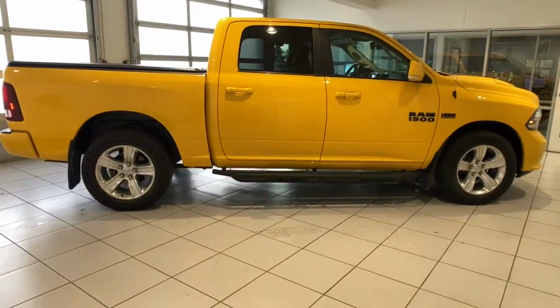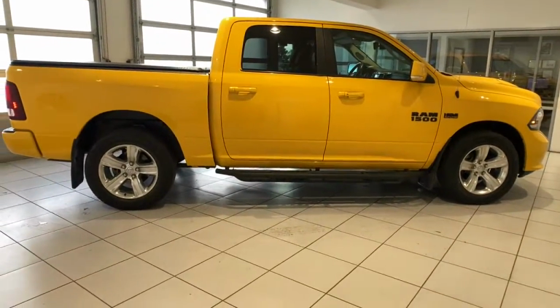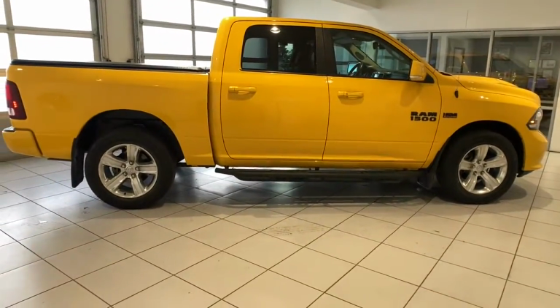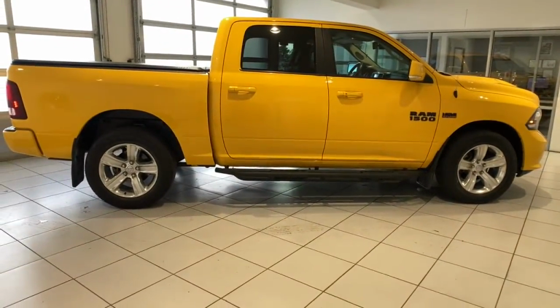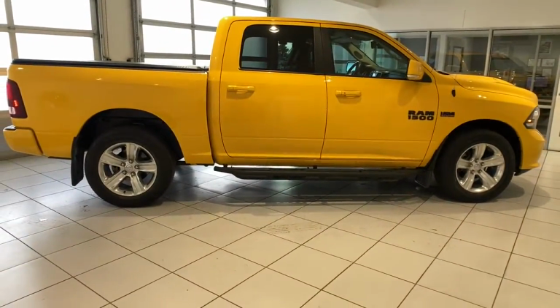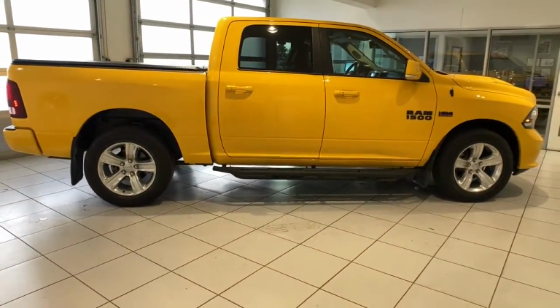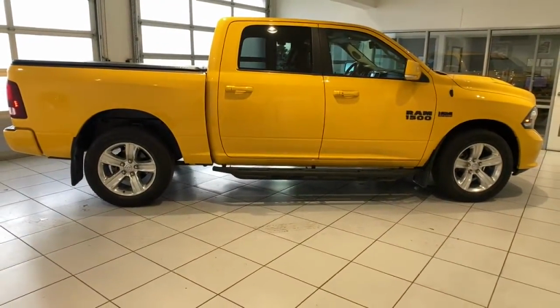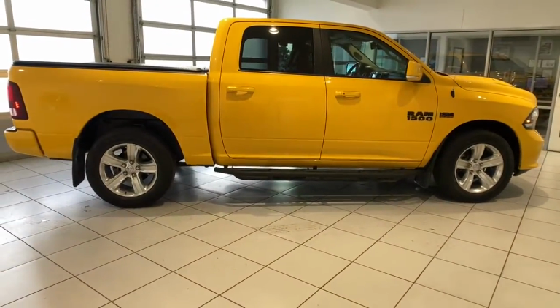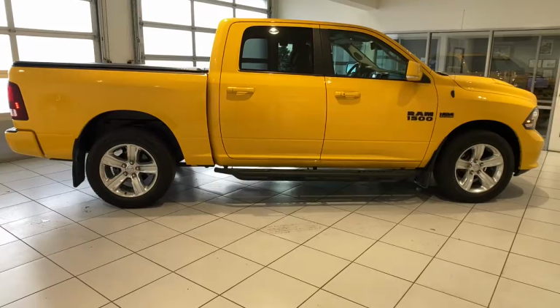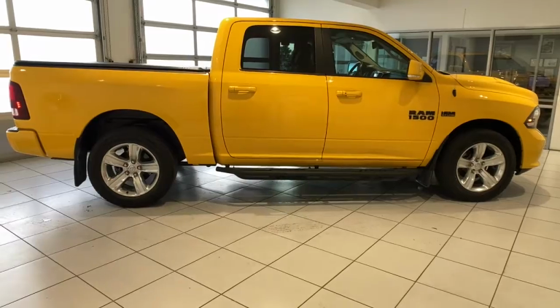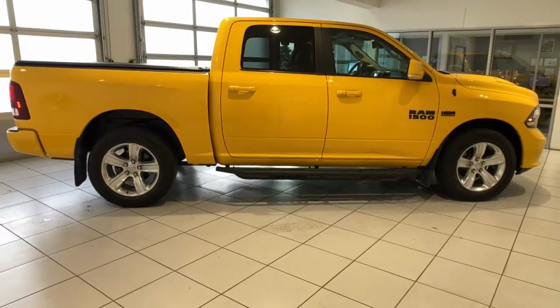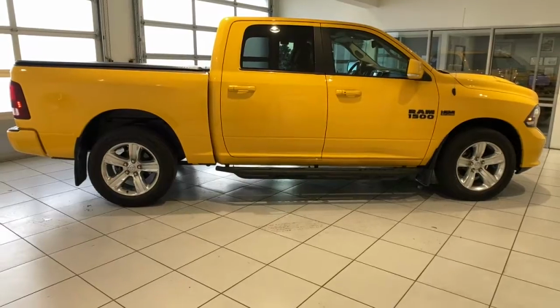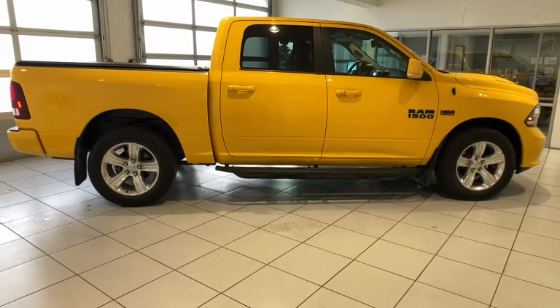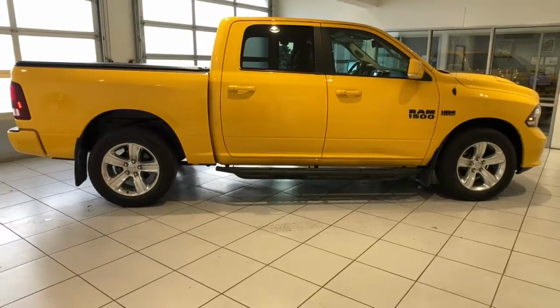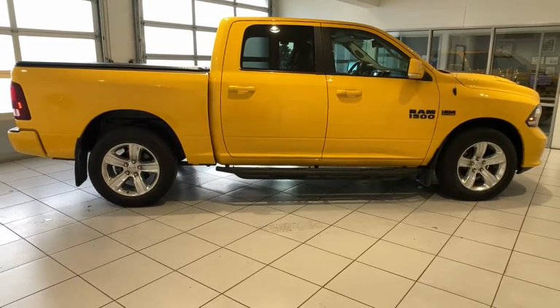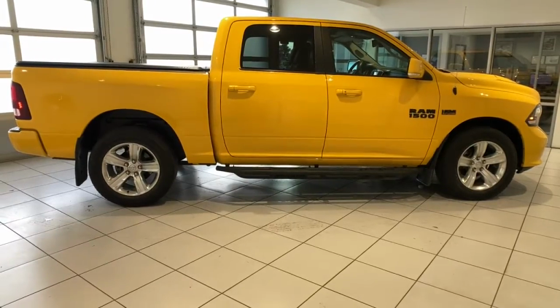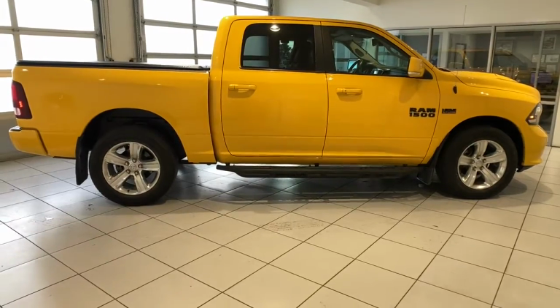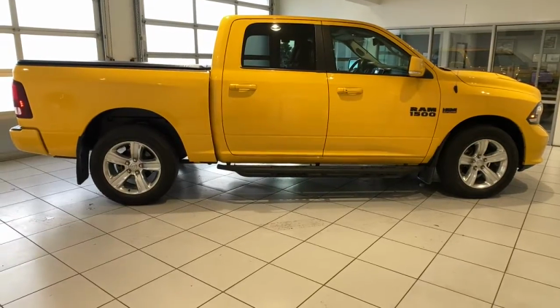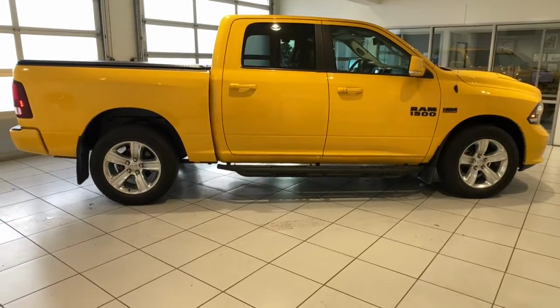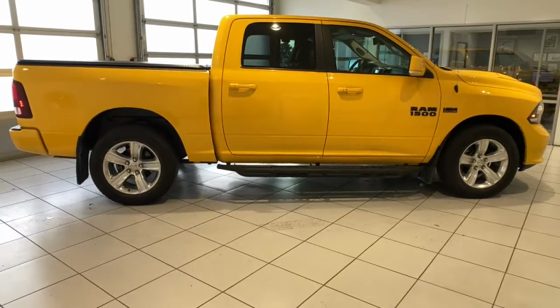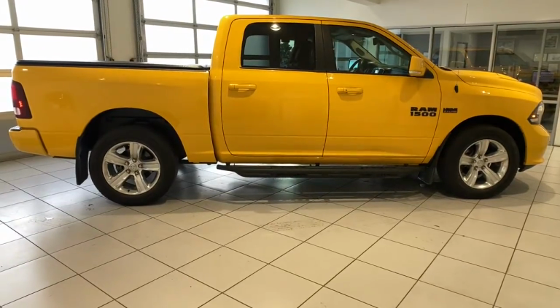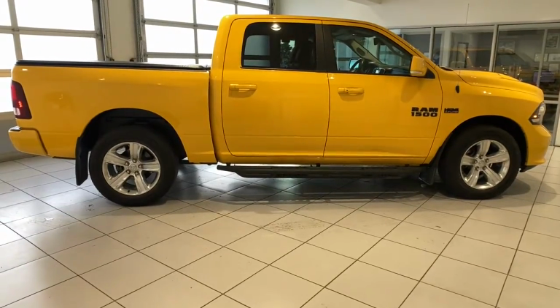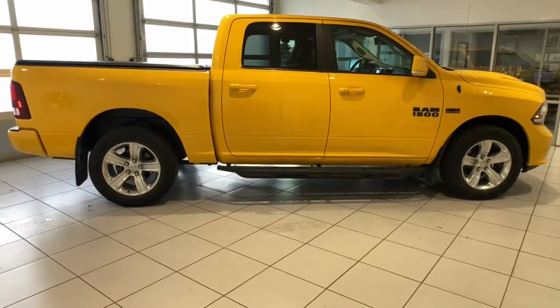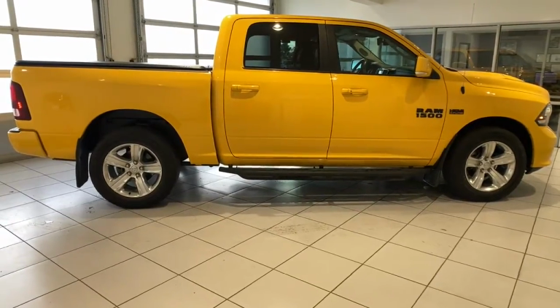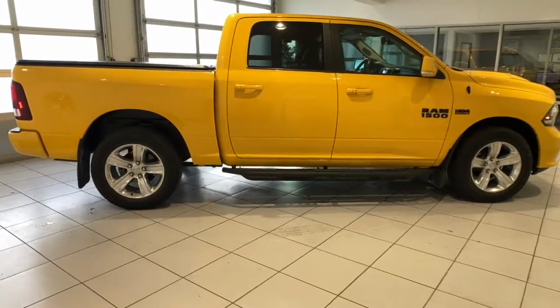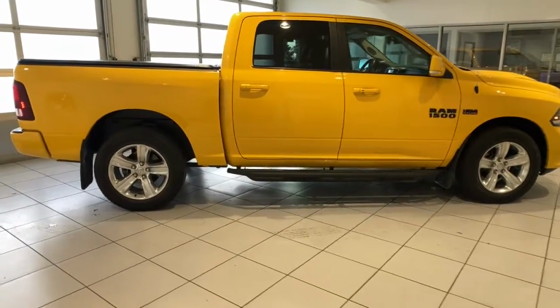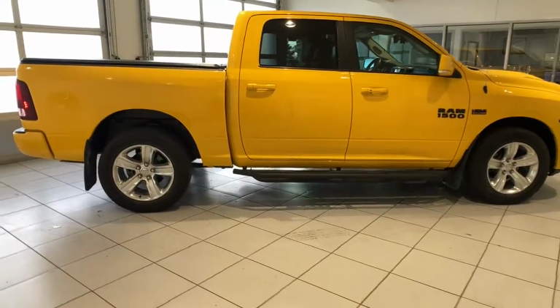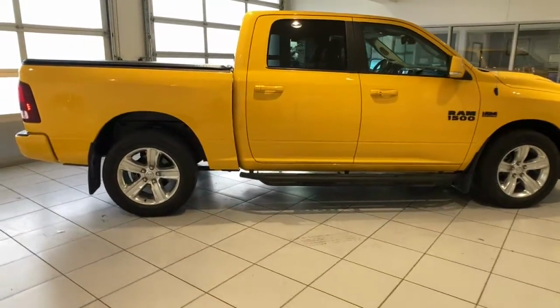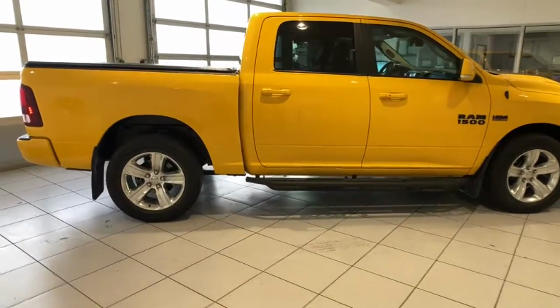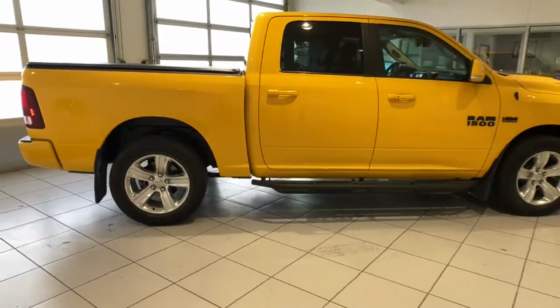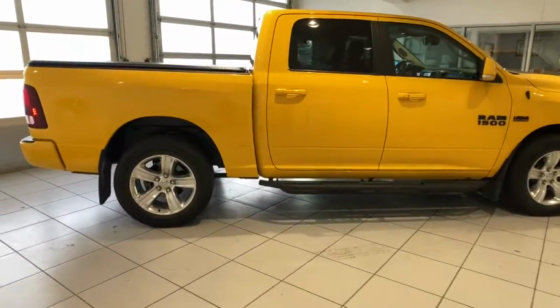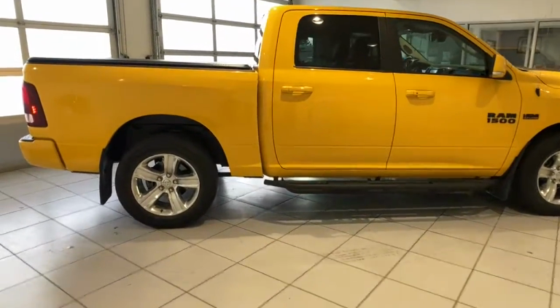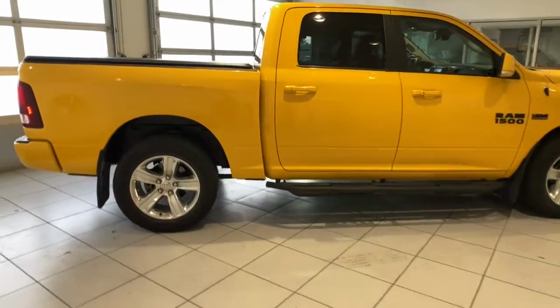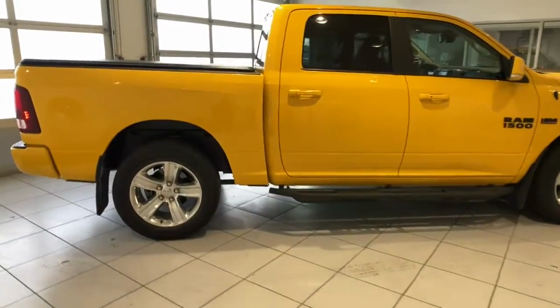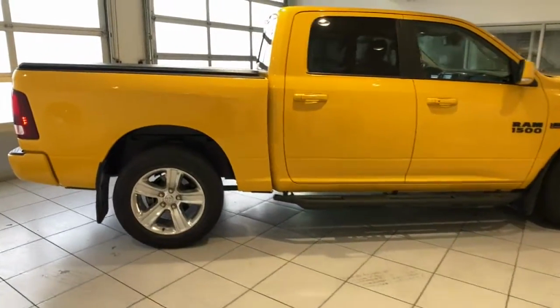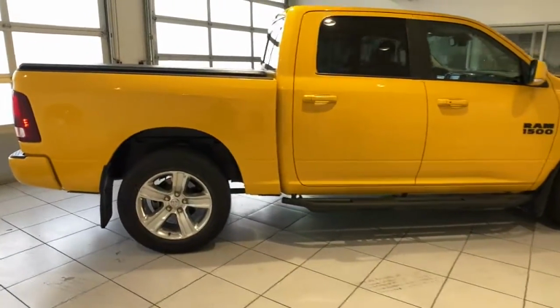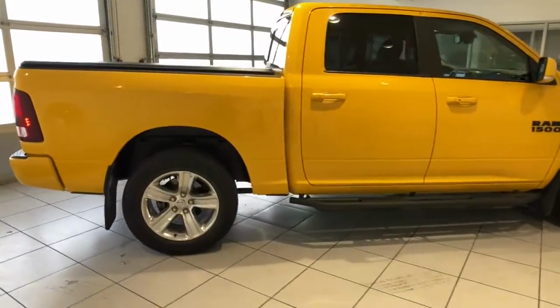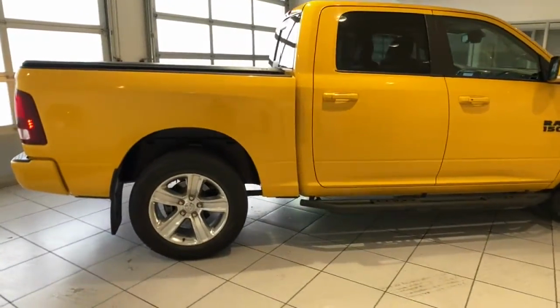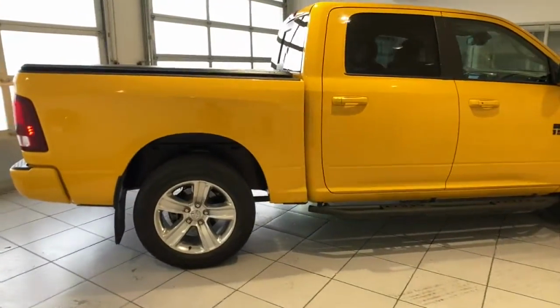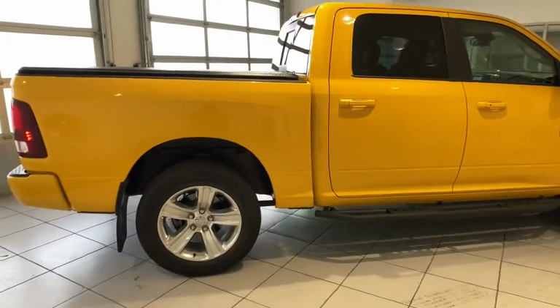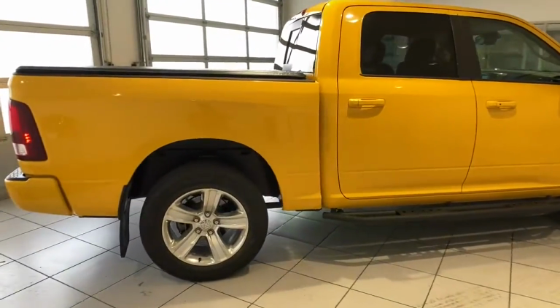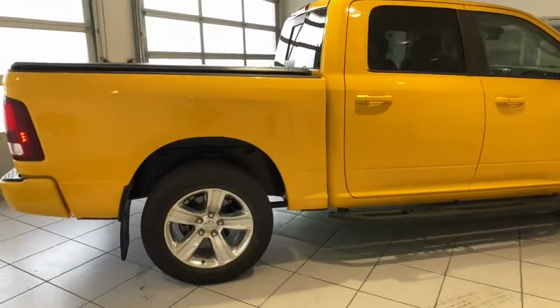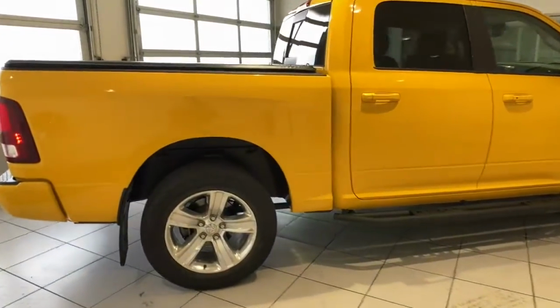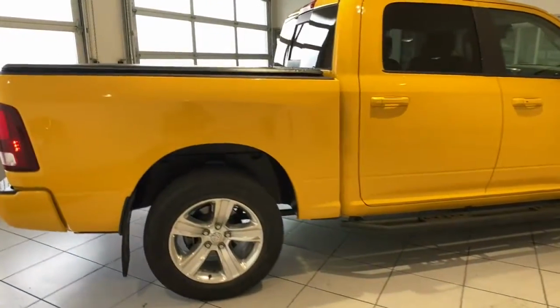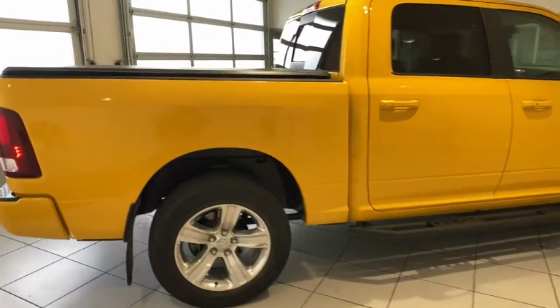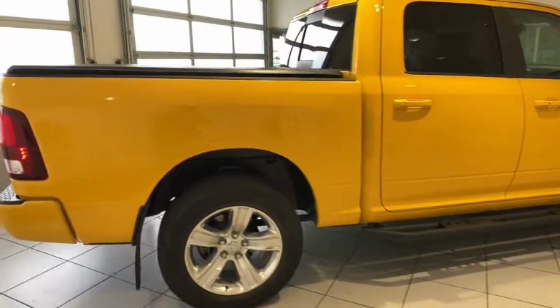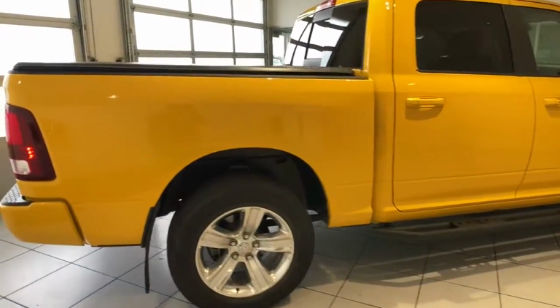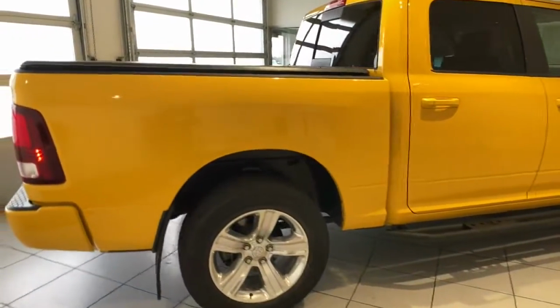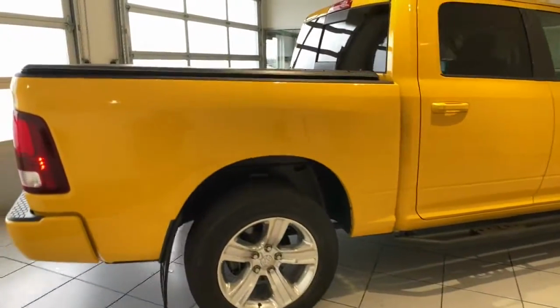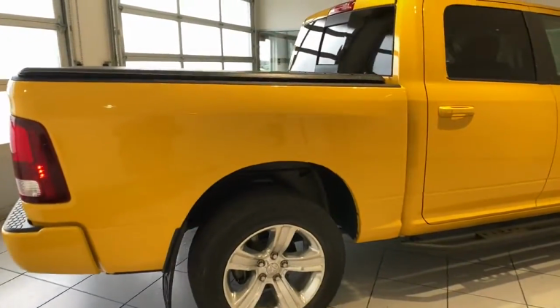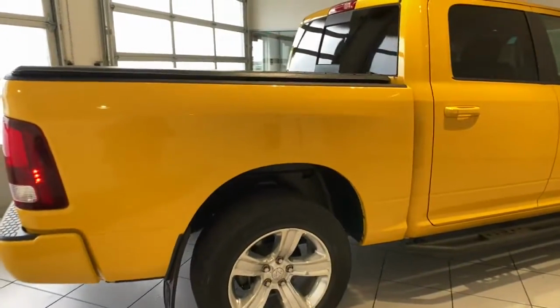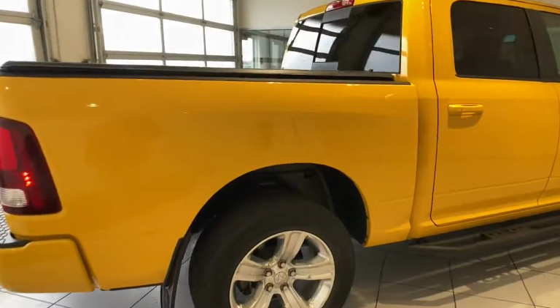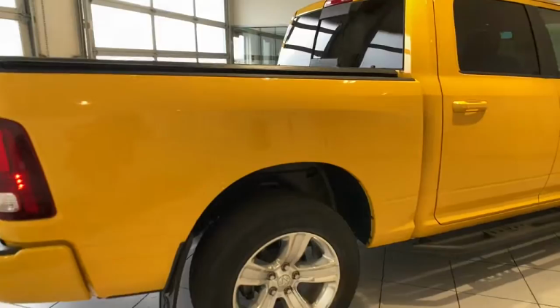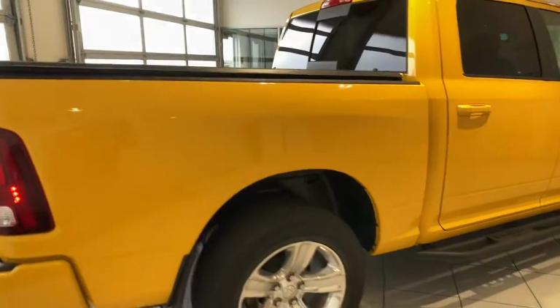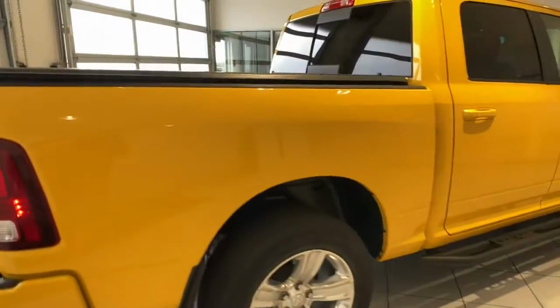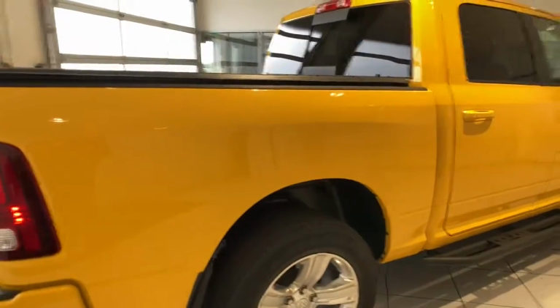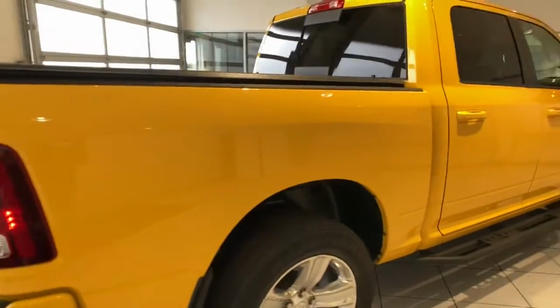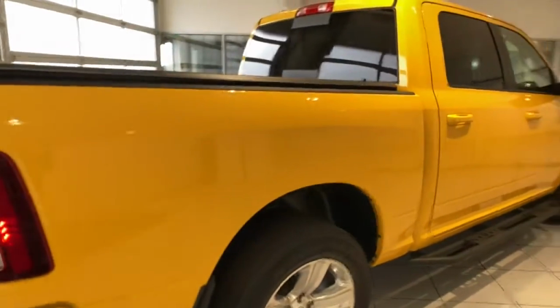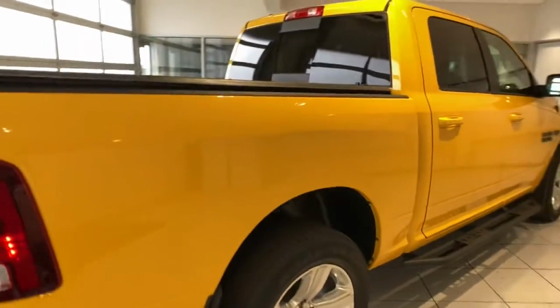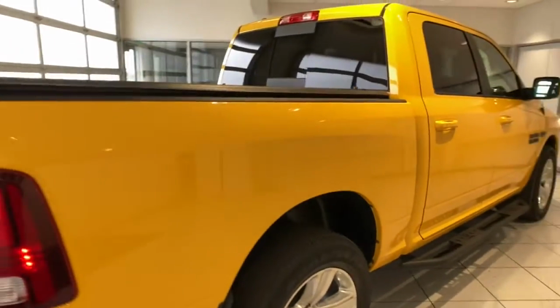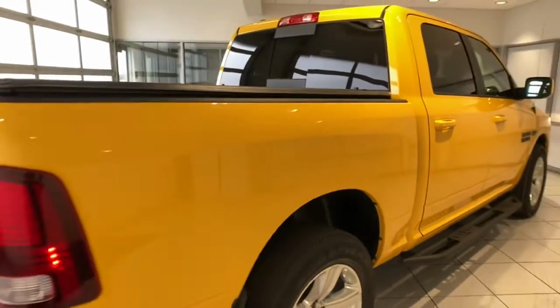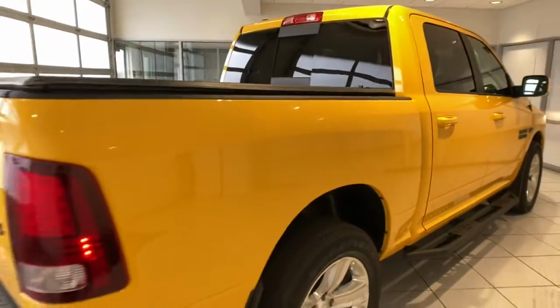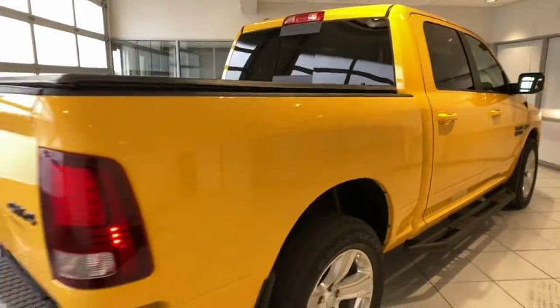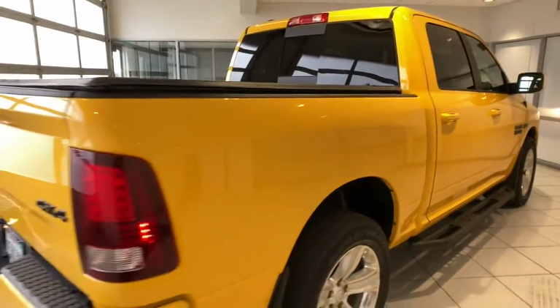Remote engine start. Control the controllables in the strong, dependable, and comfortable Ram 1500. Test drive it today.